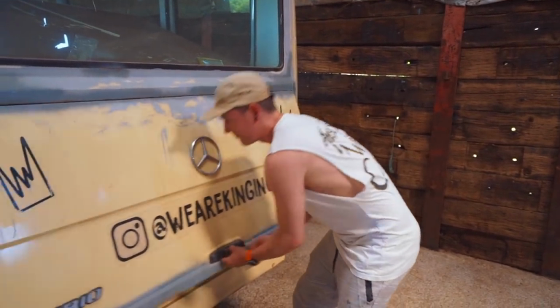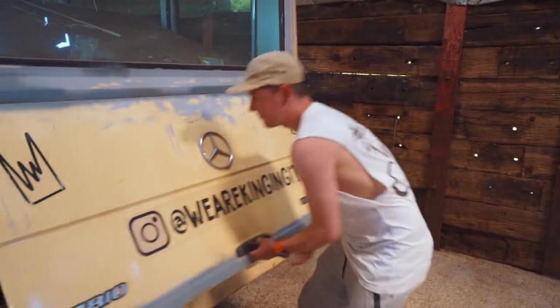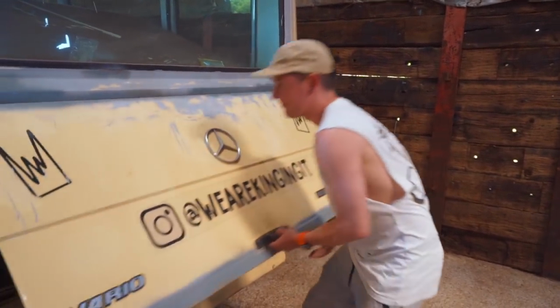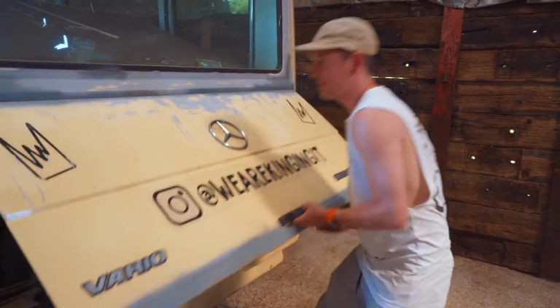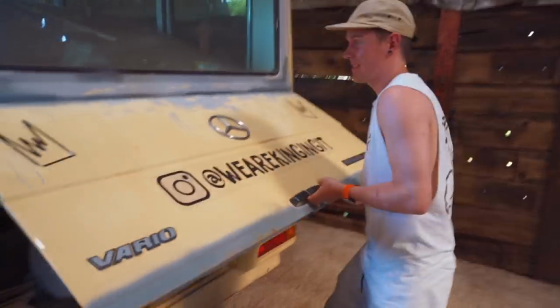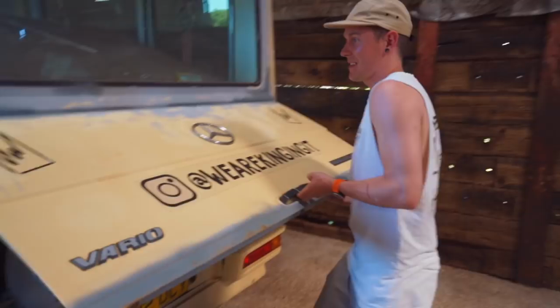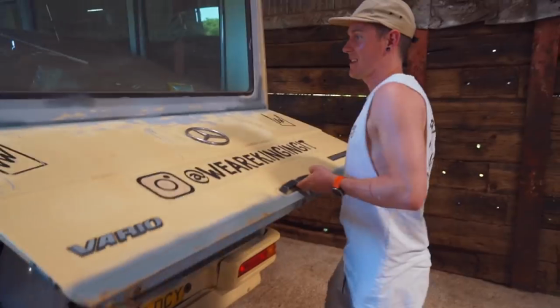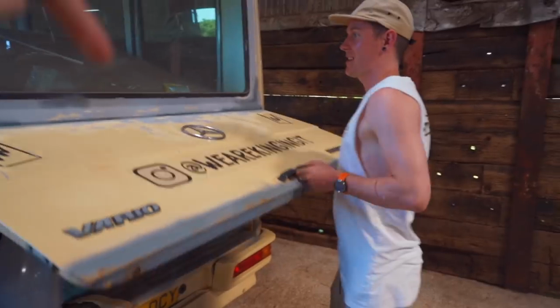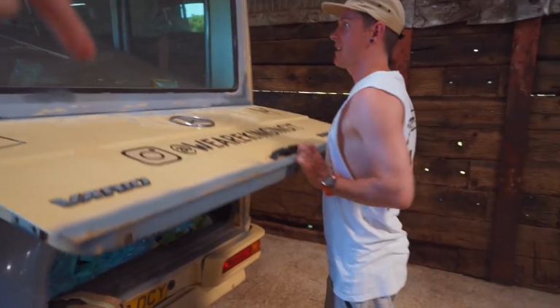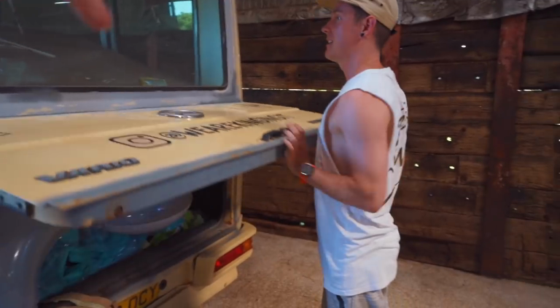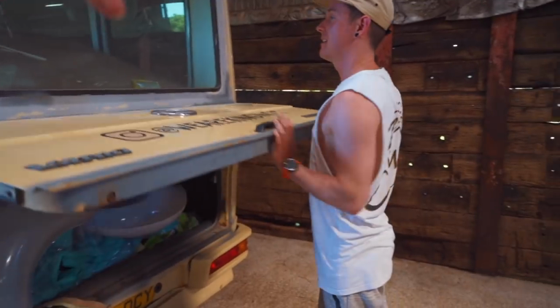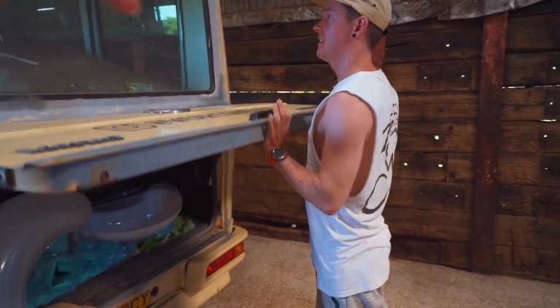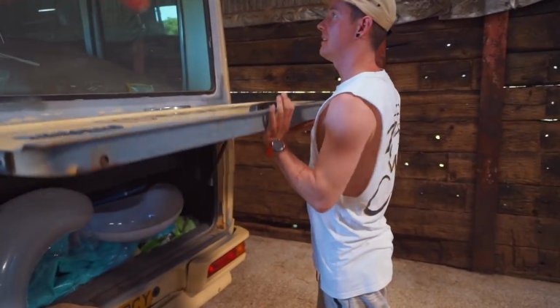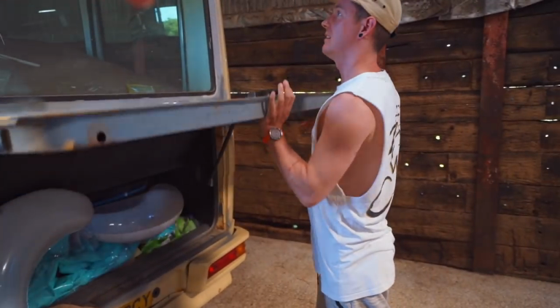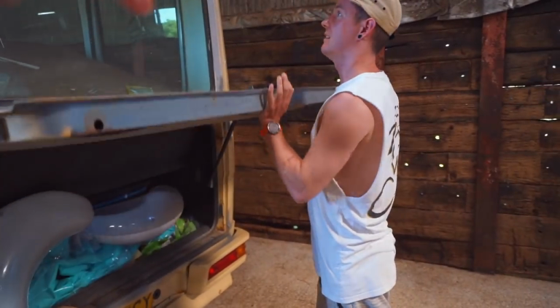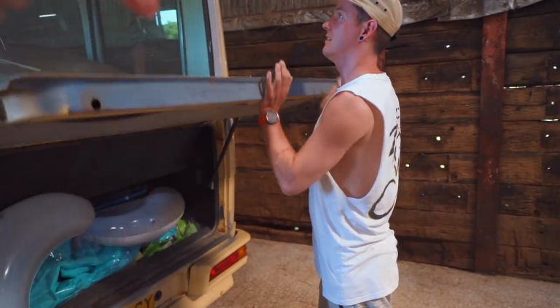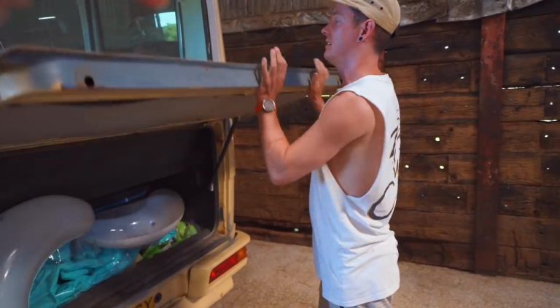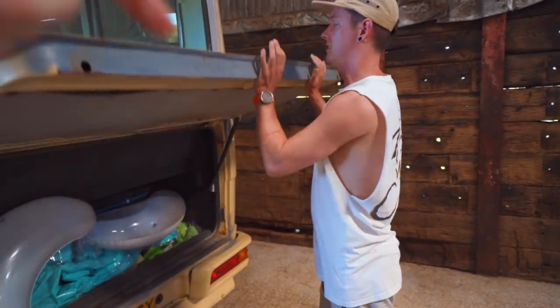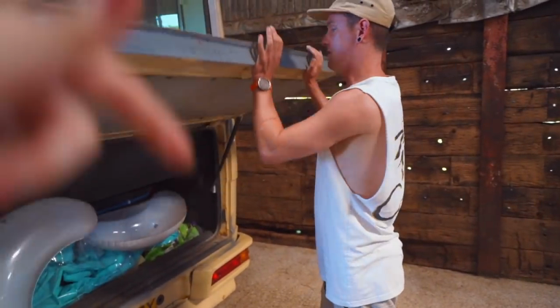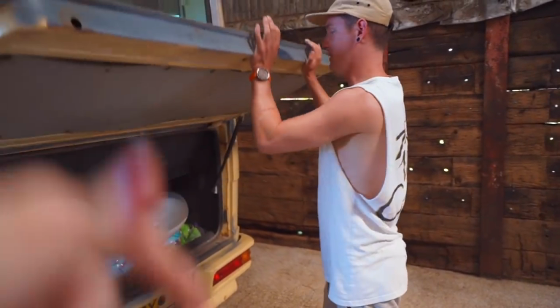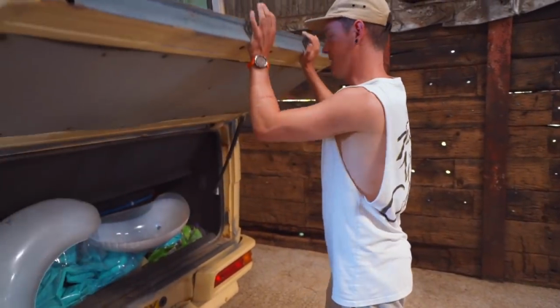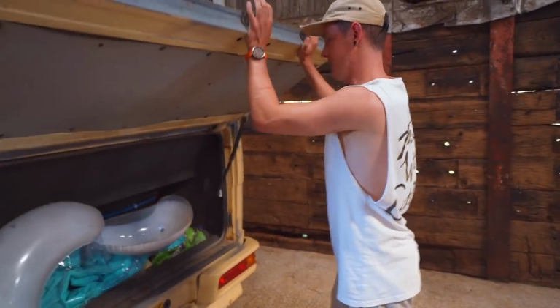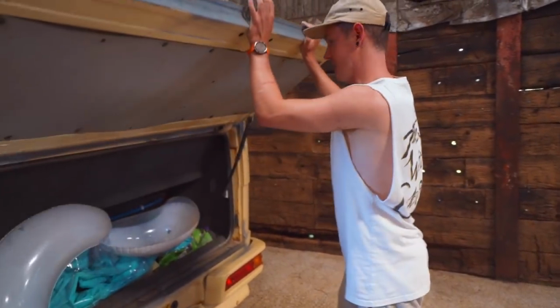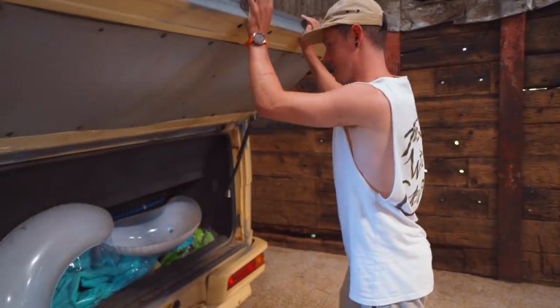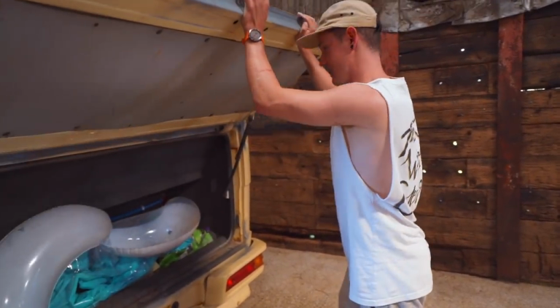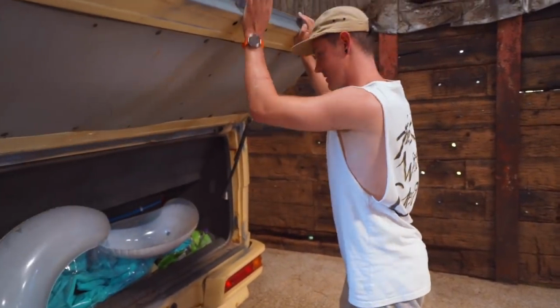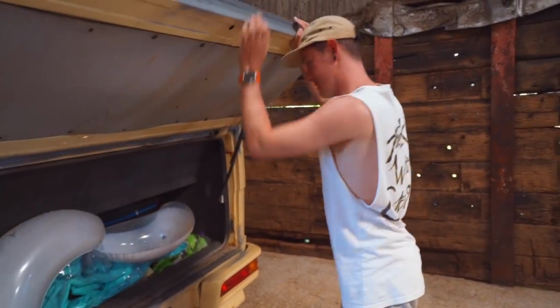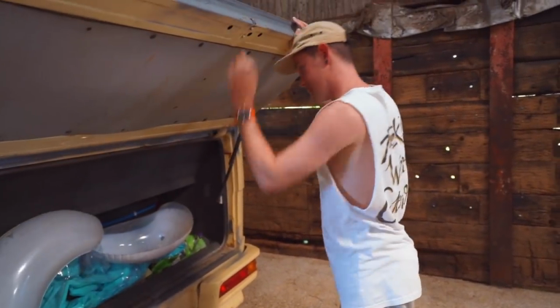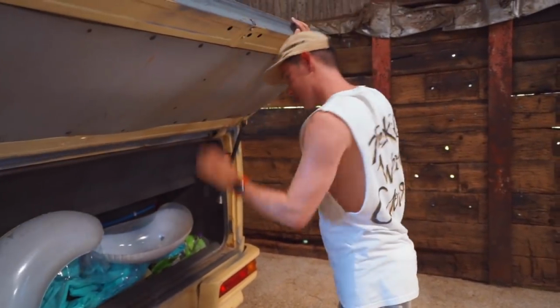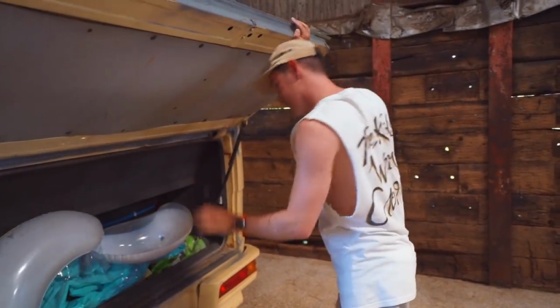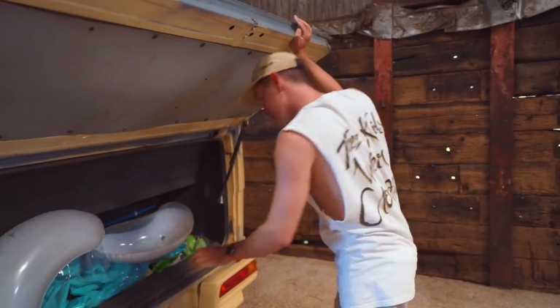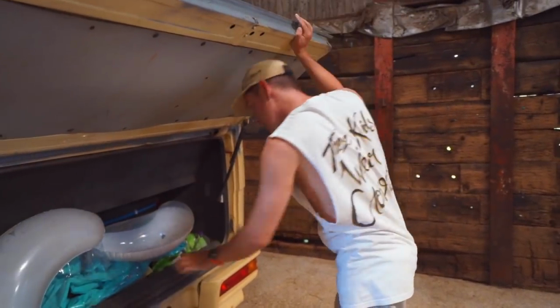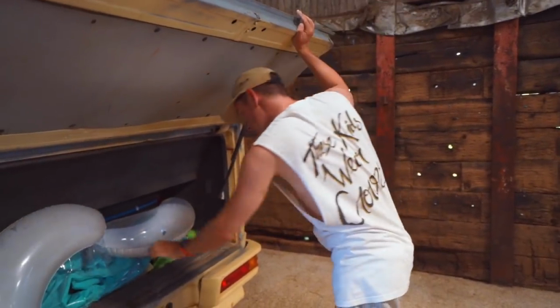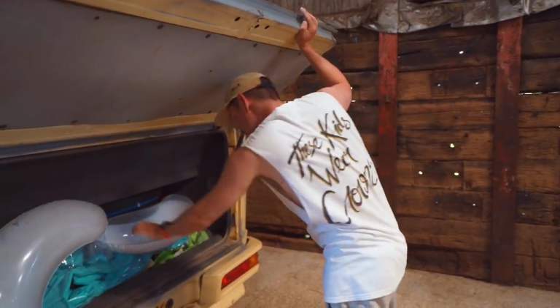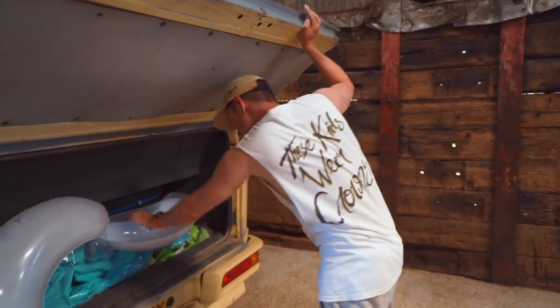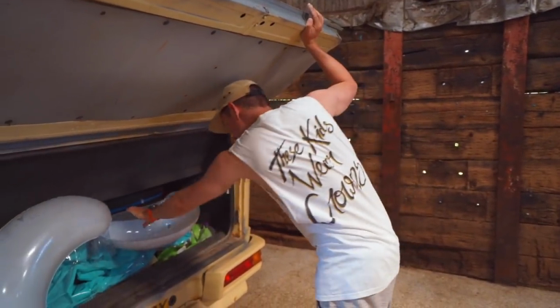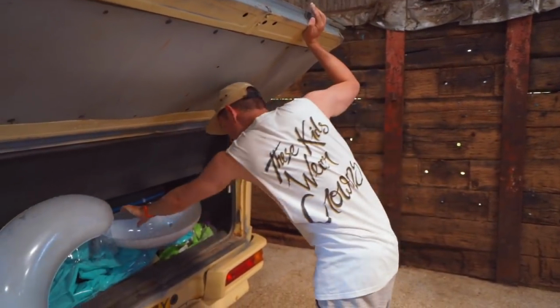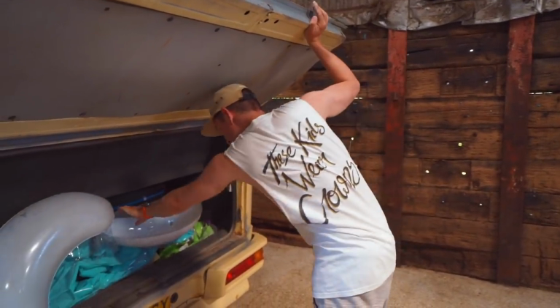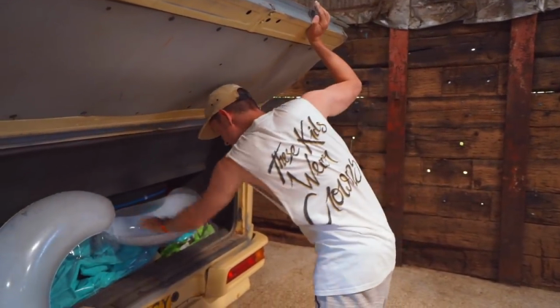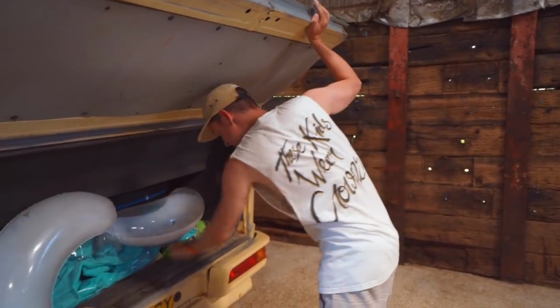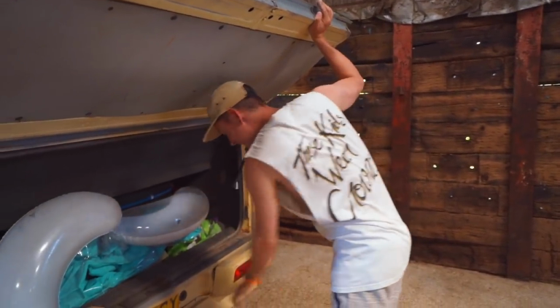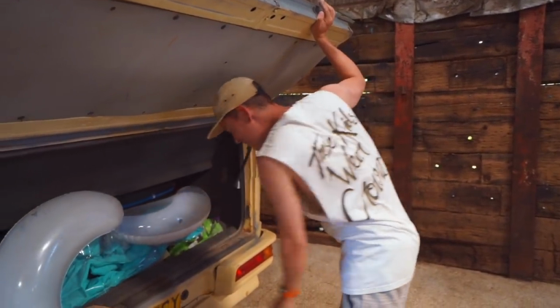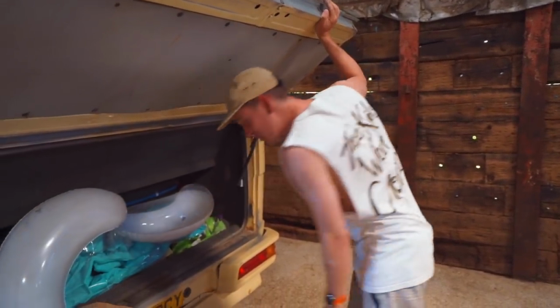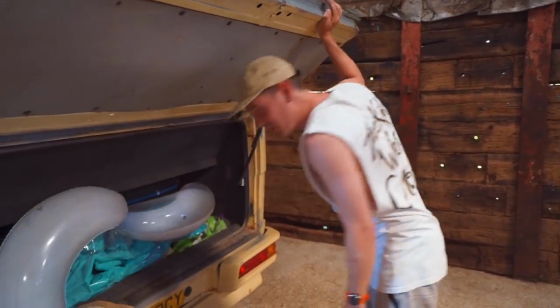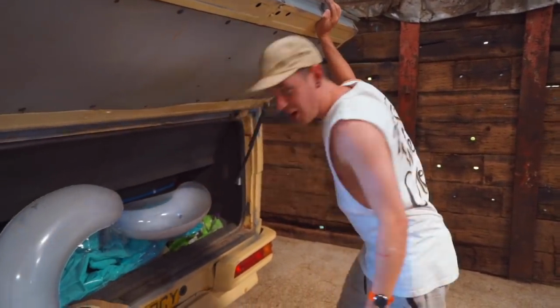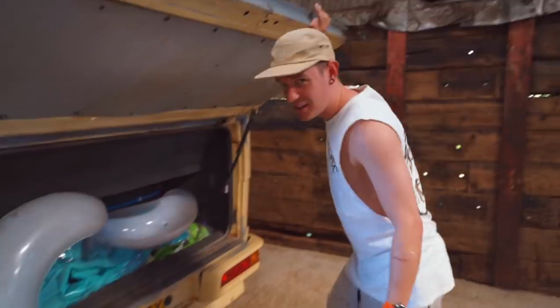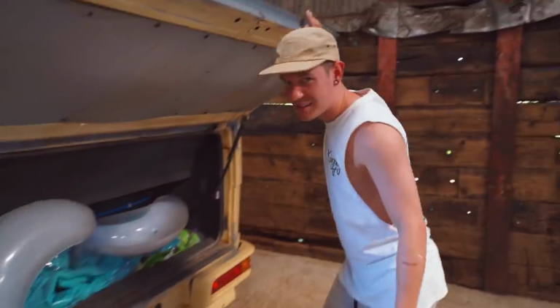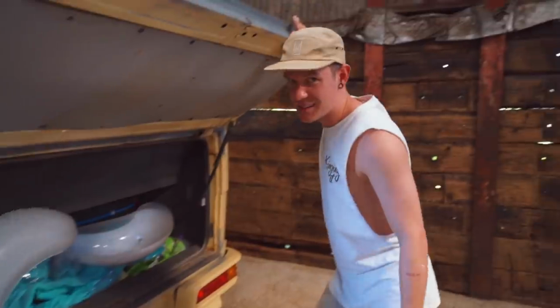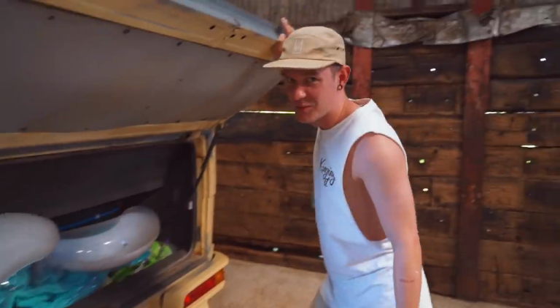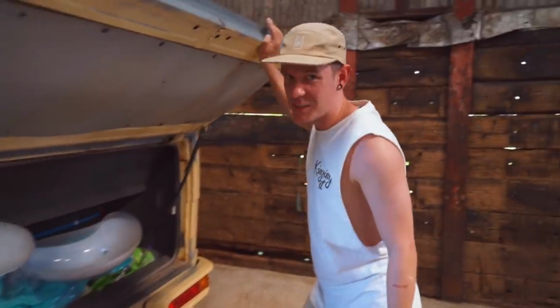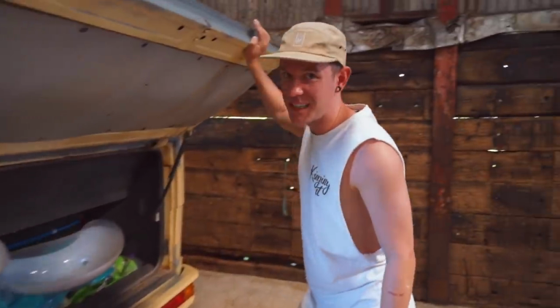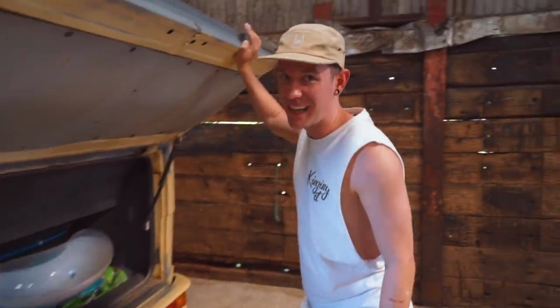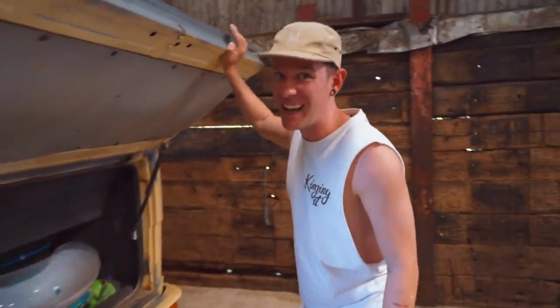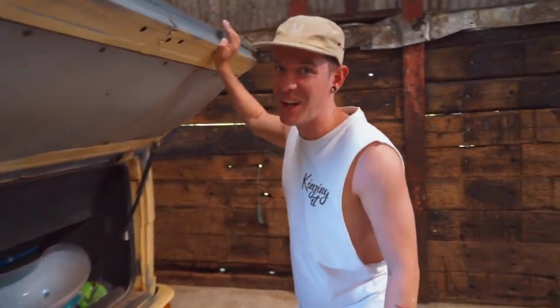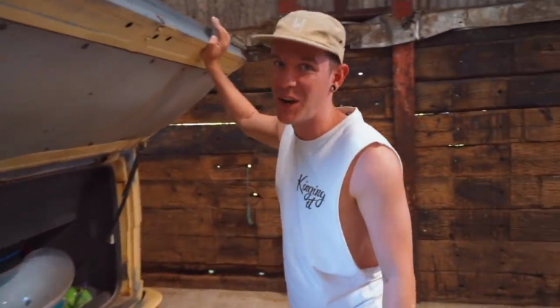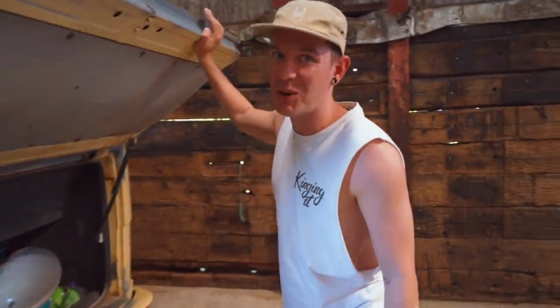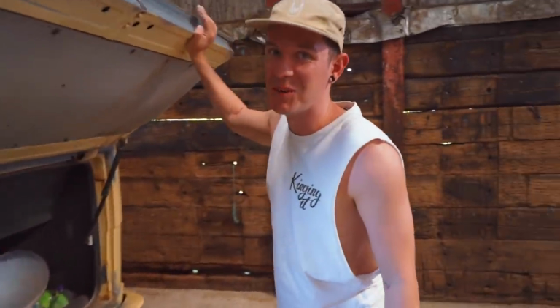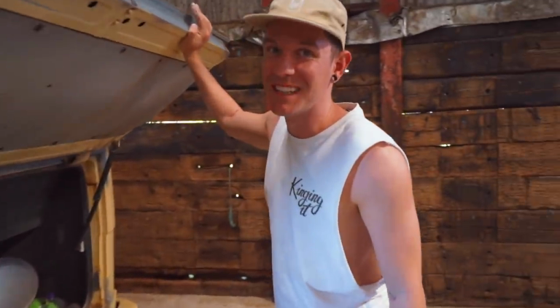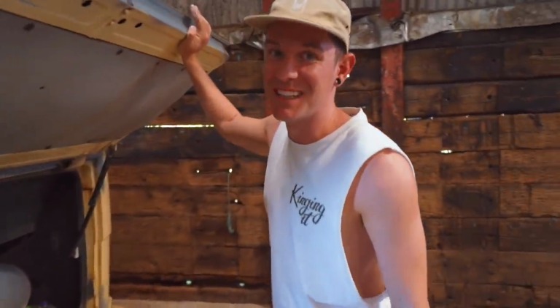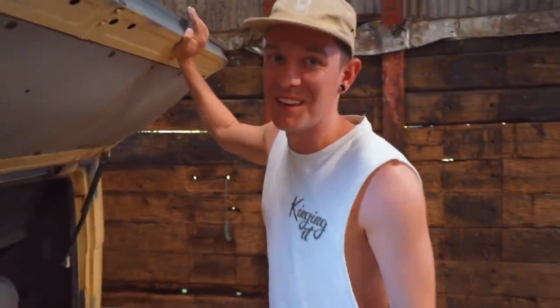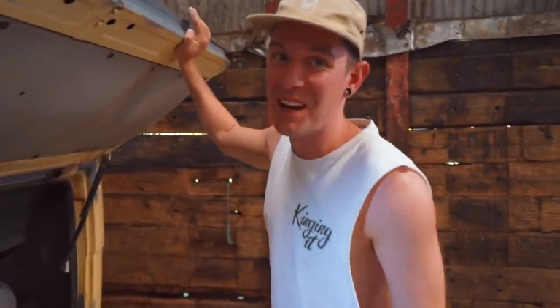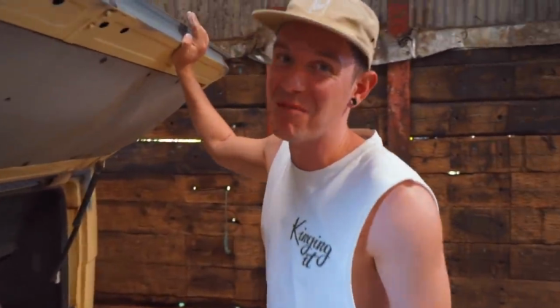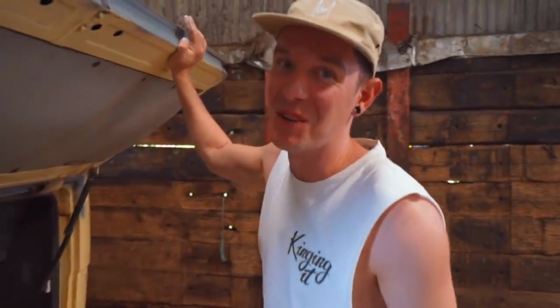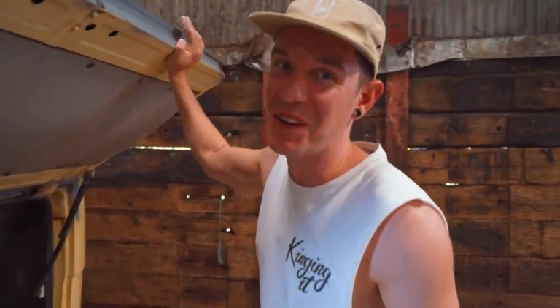And also, new locks, Craig. Because we need to secure this. We say new locks — we need a lock, we didn't even have one.